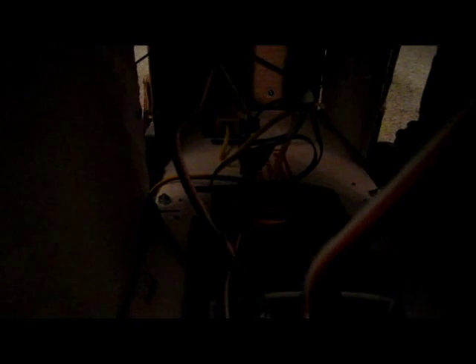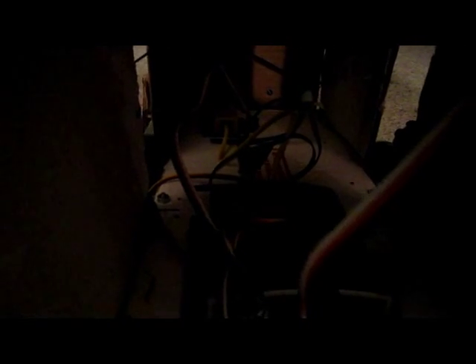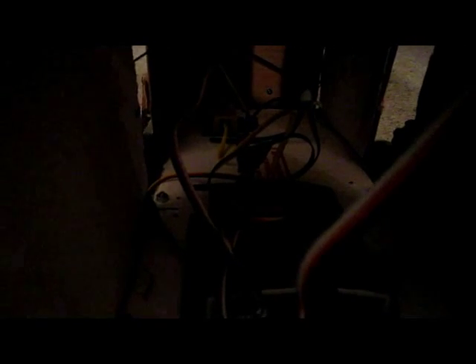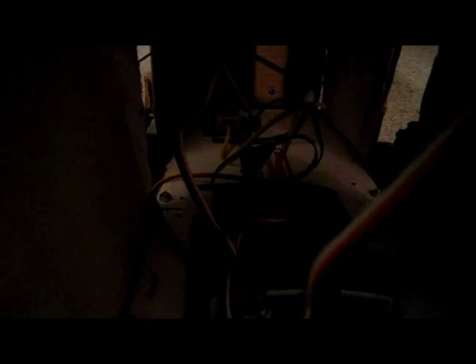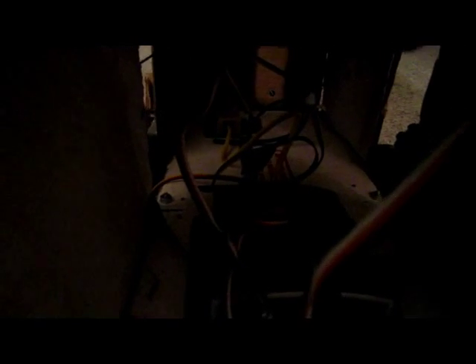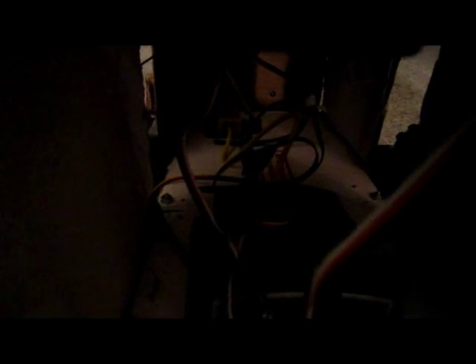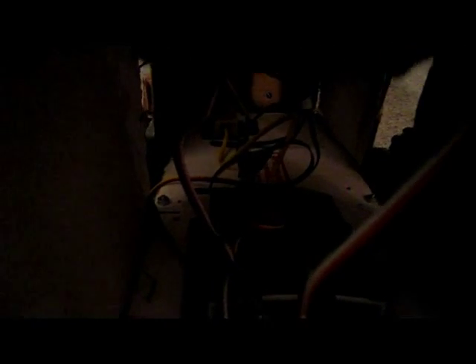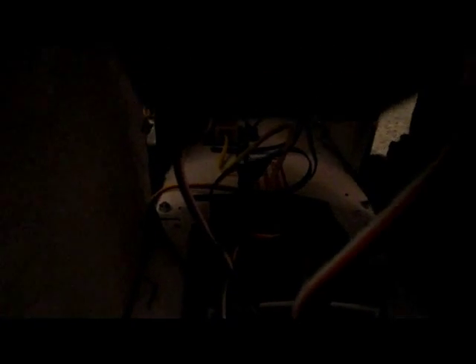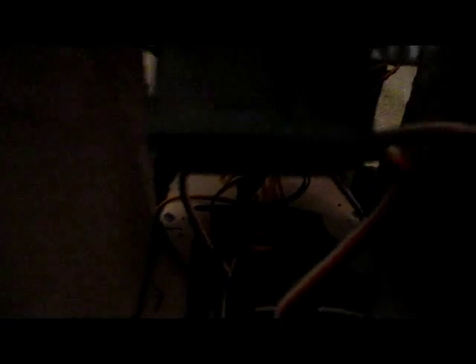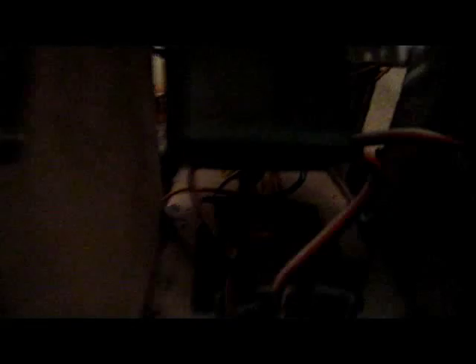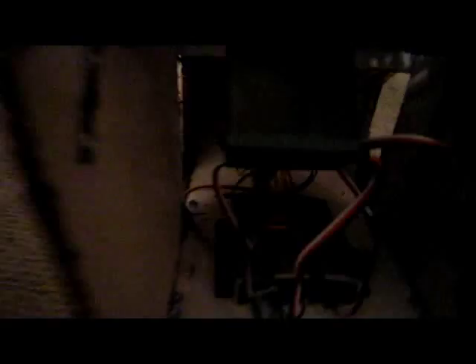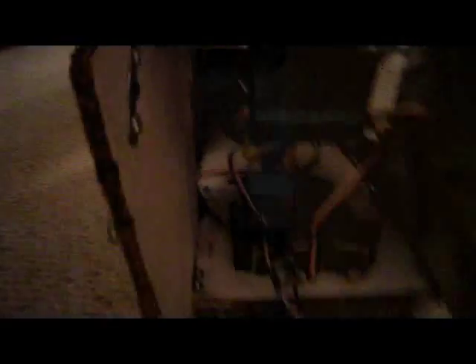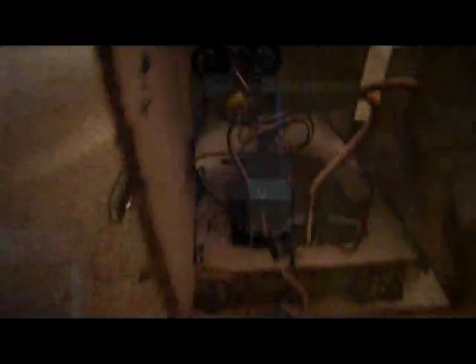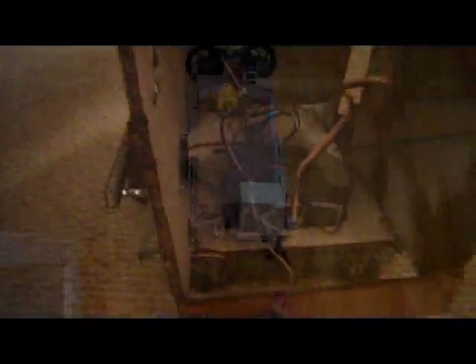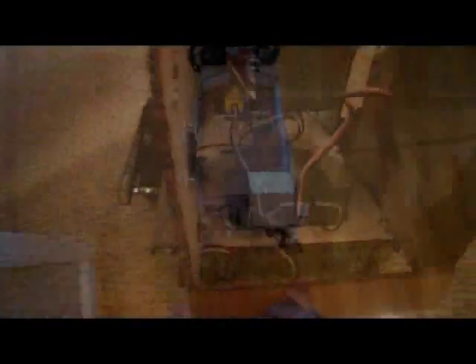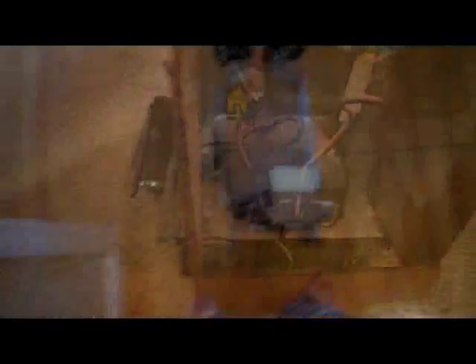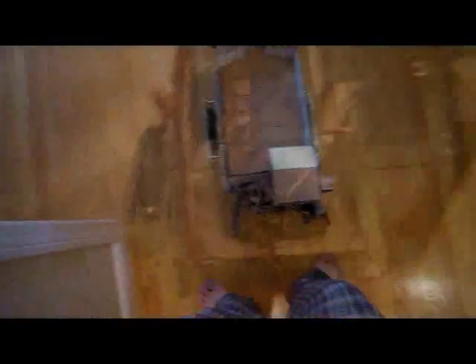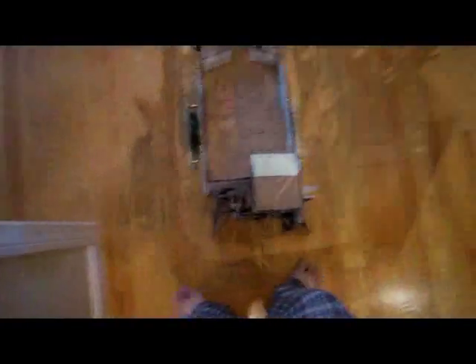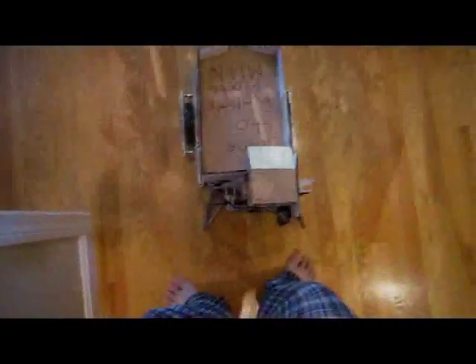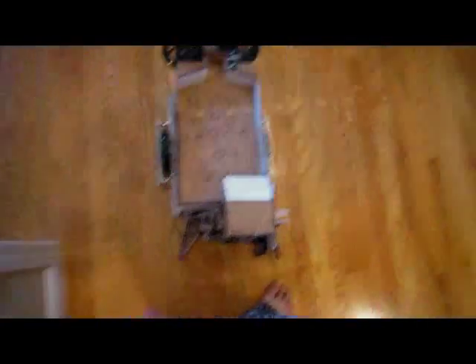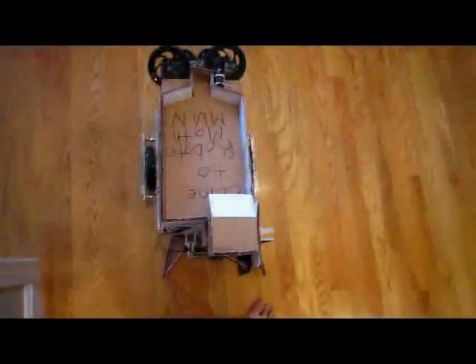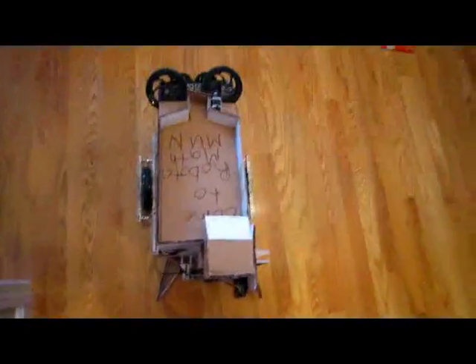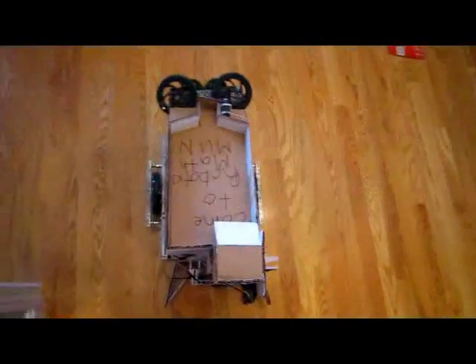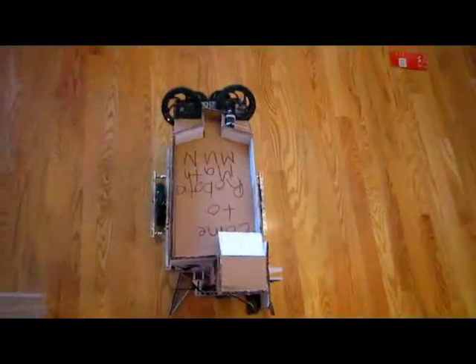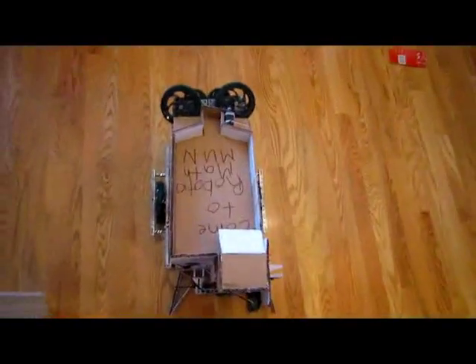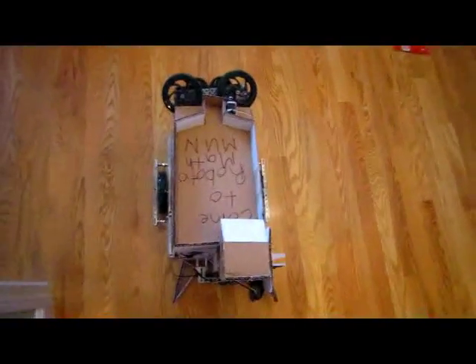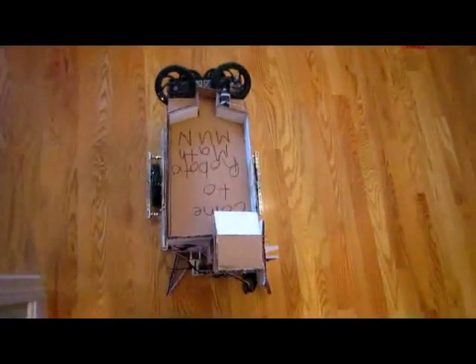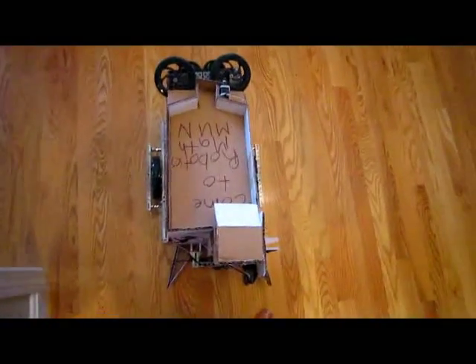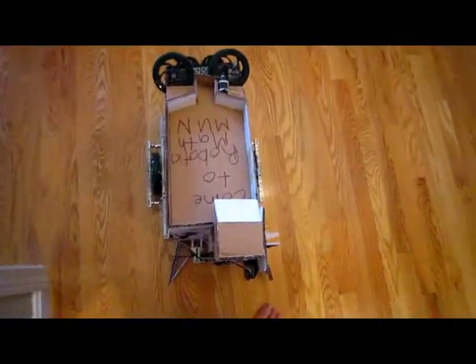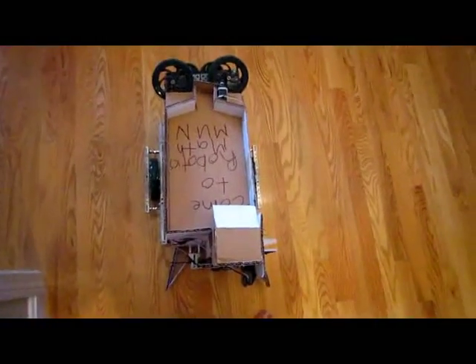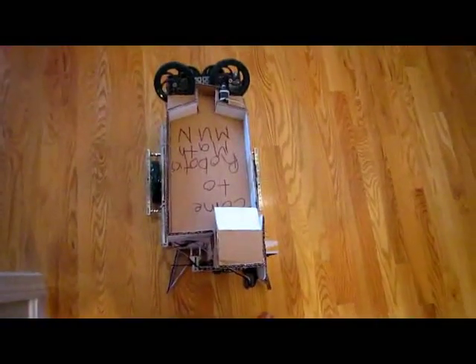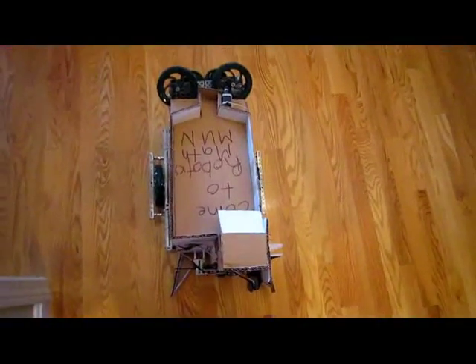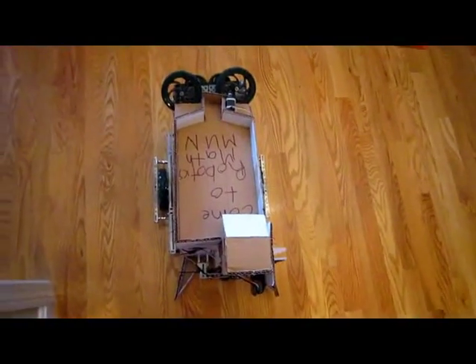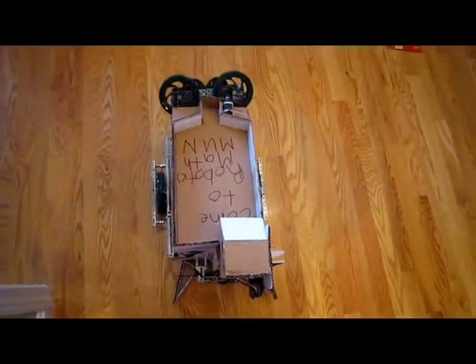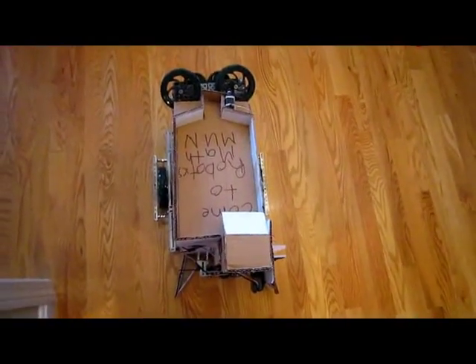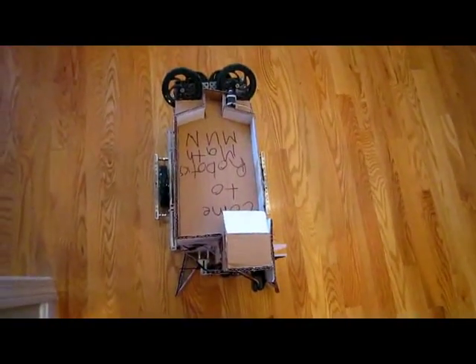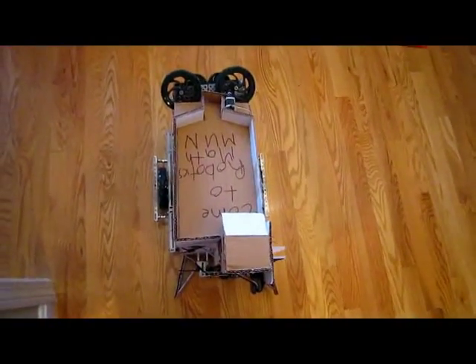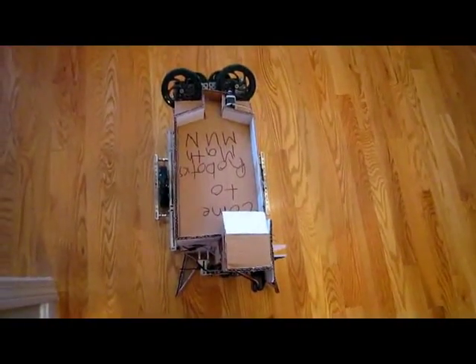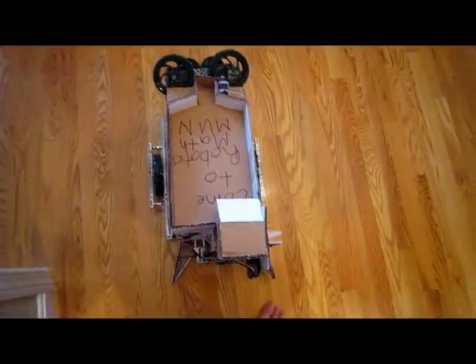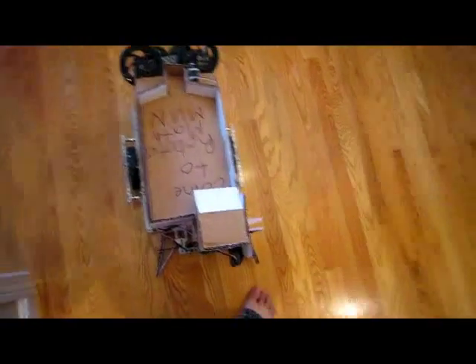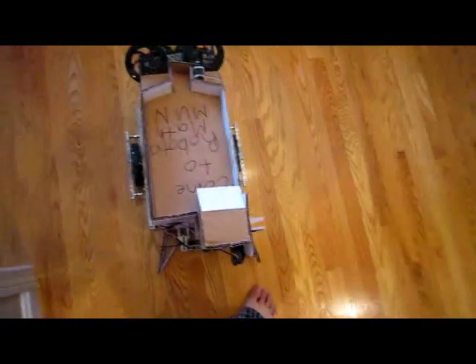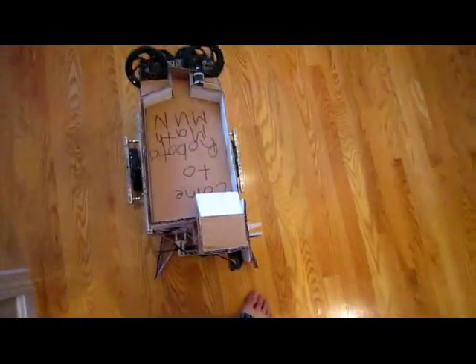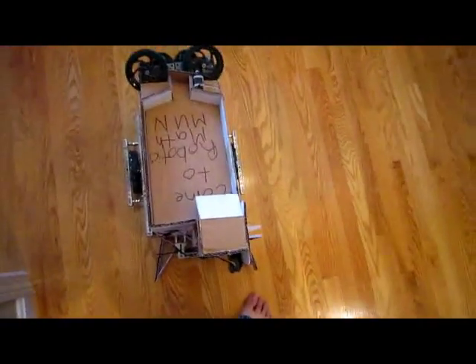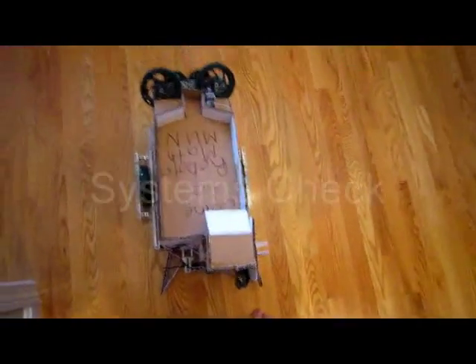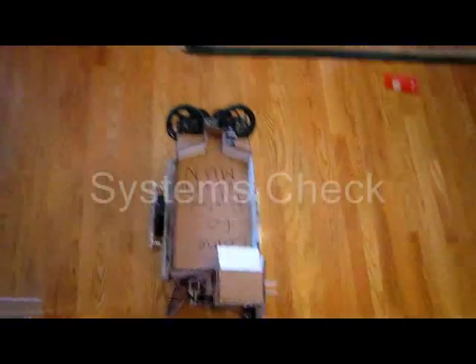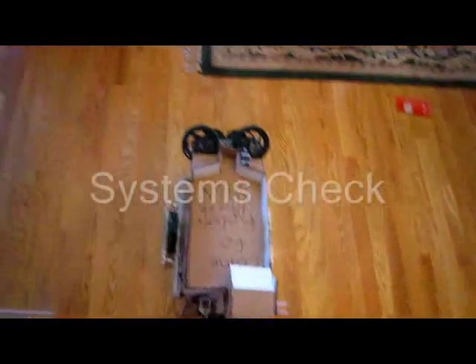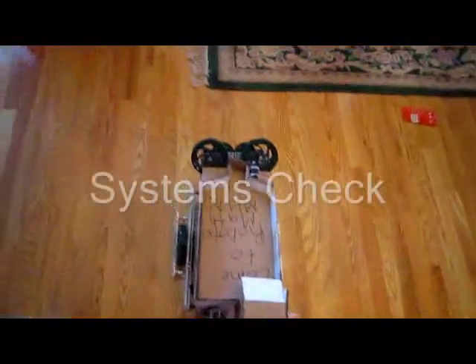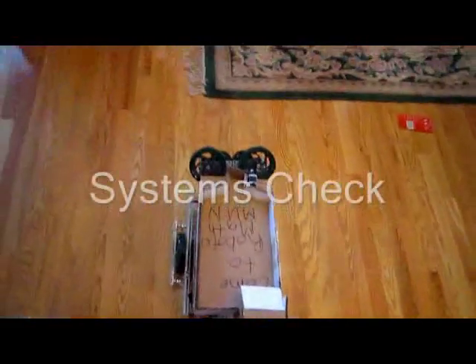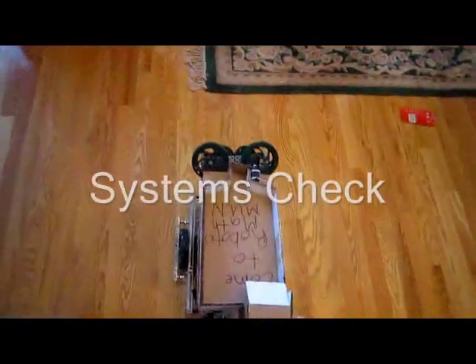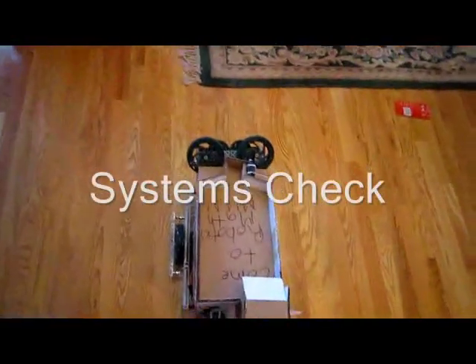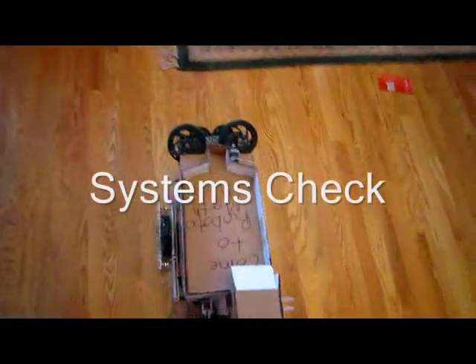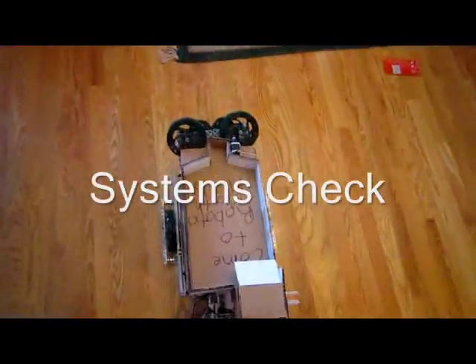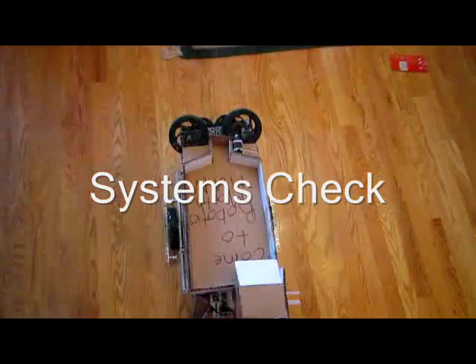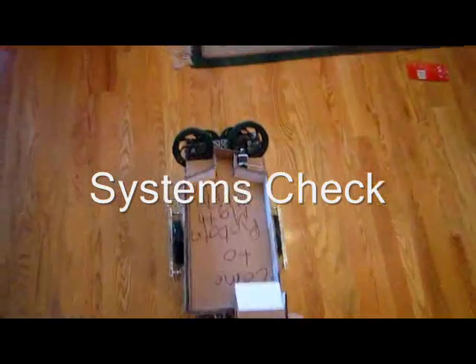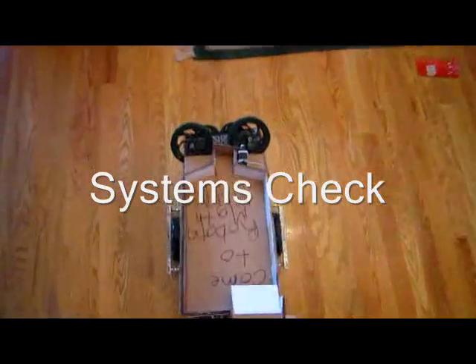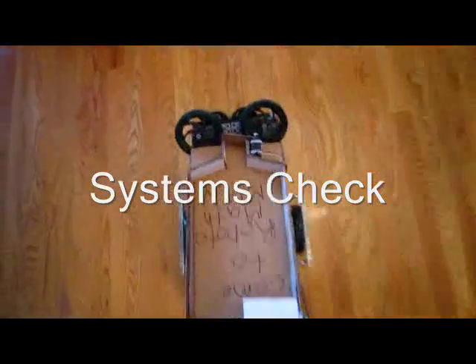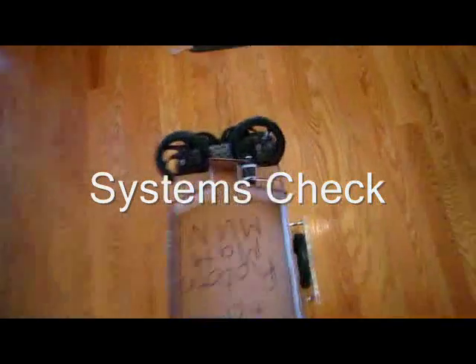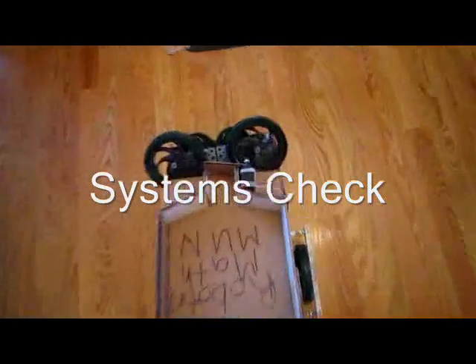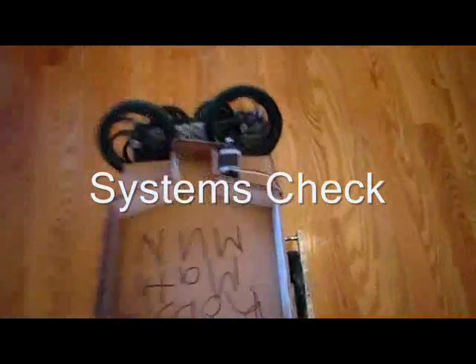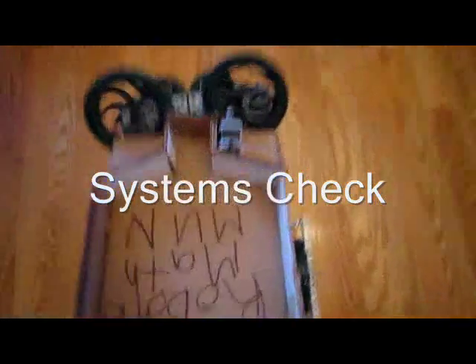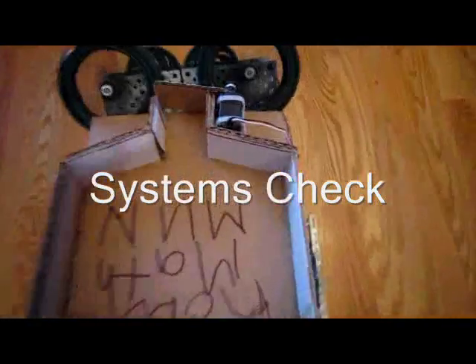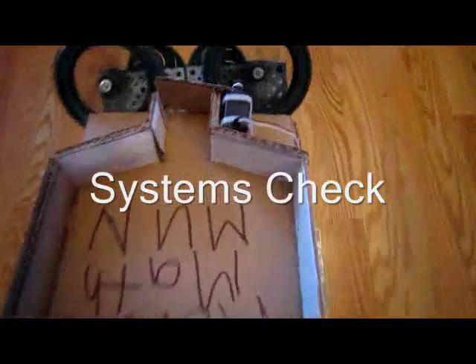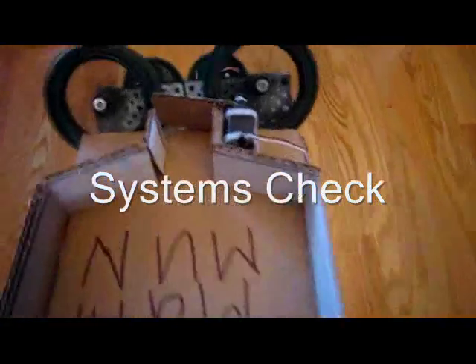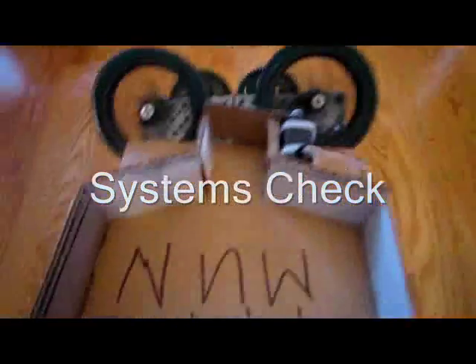Alright. So just watching this thing — all the components move — just a test run.